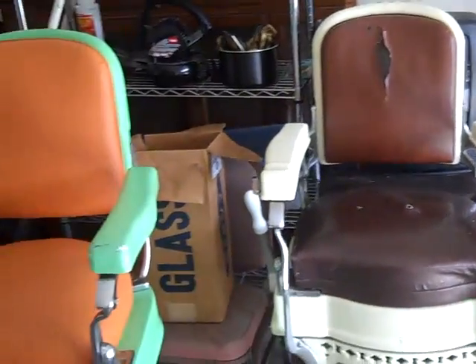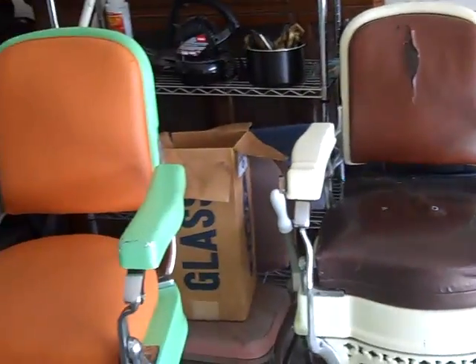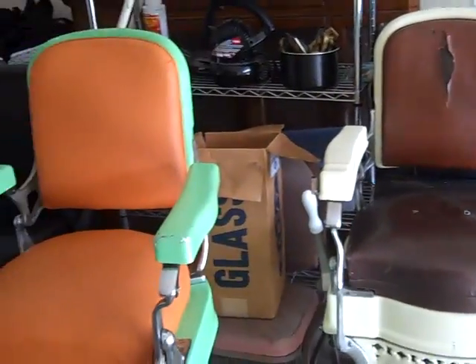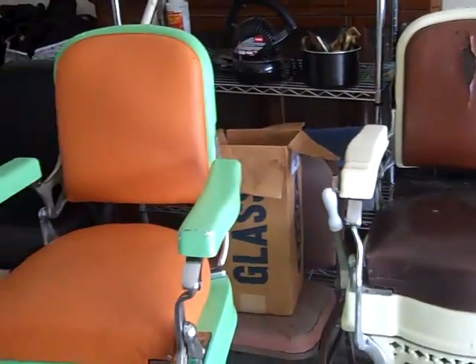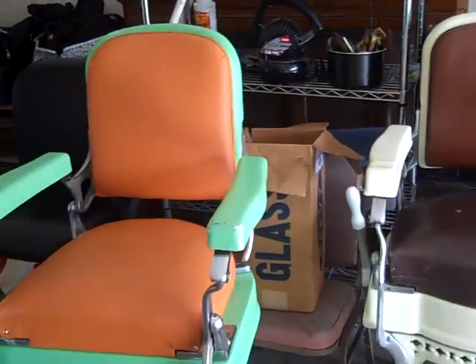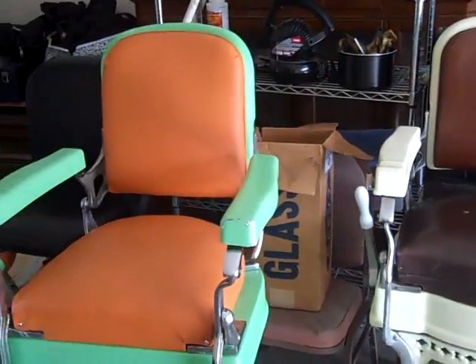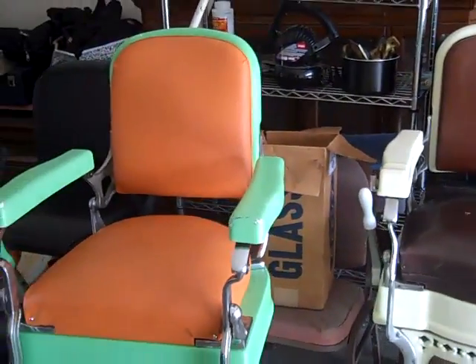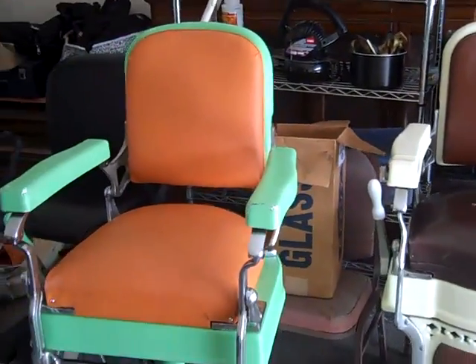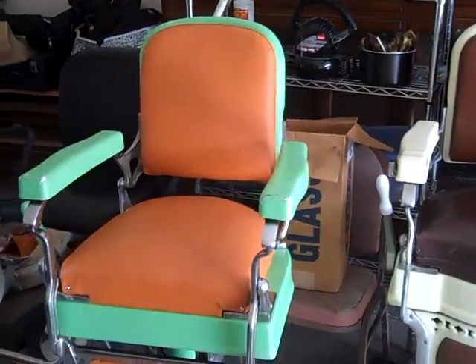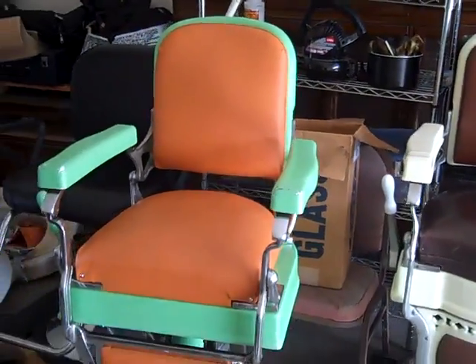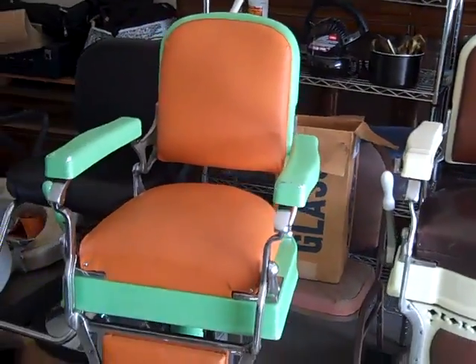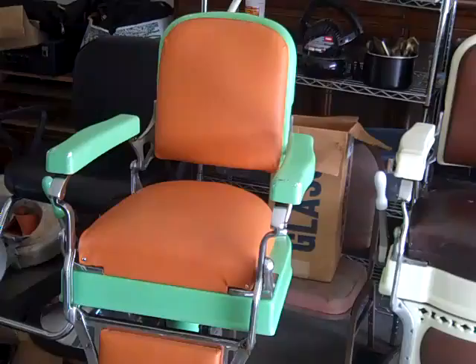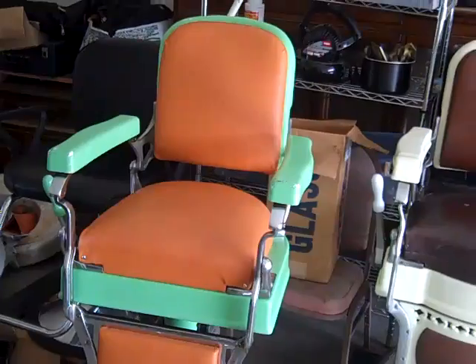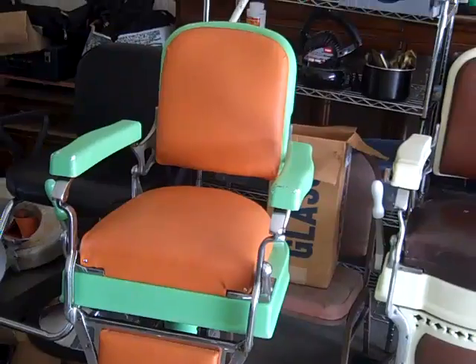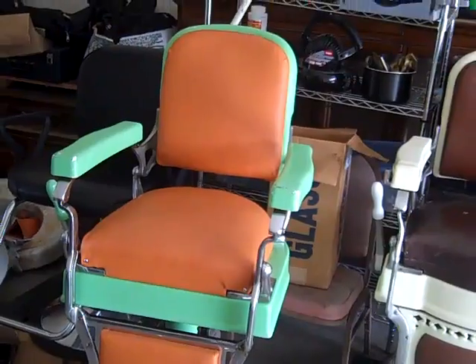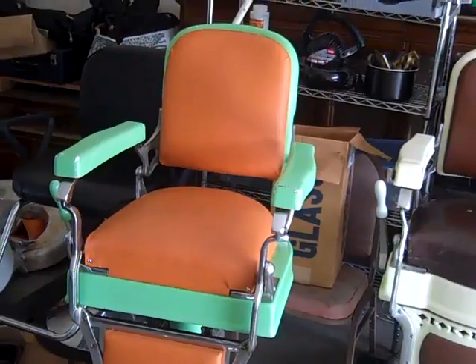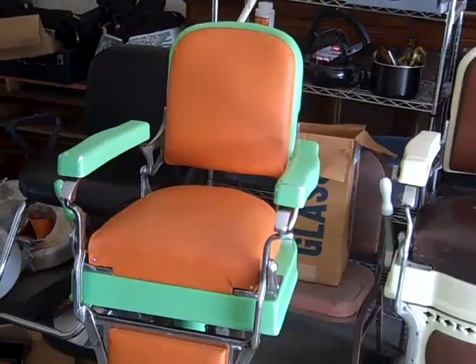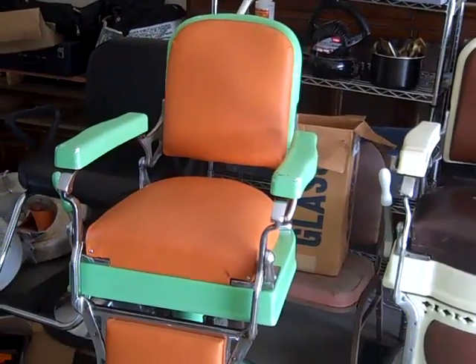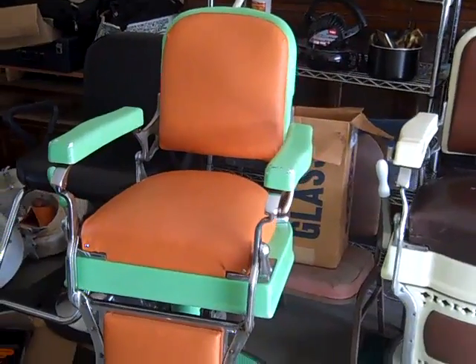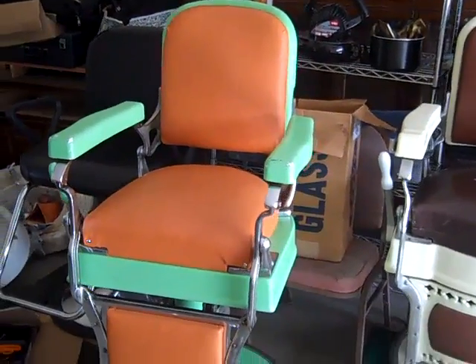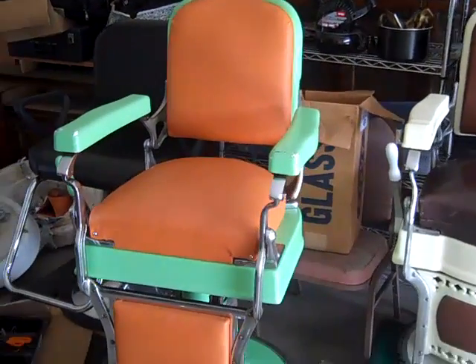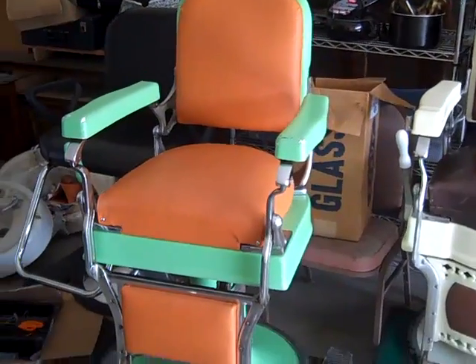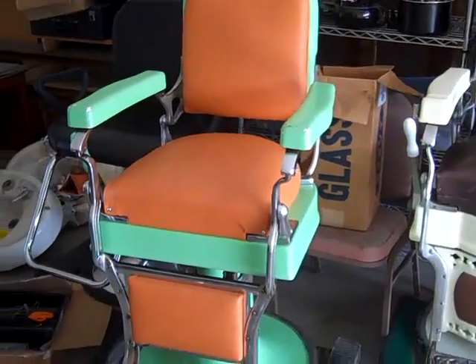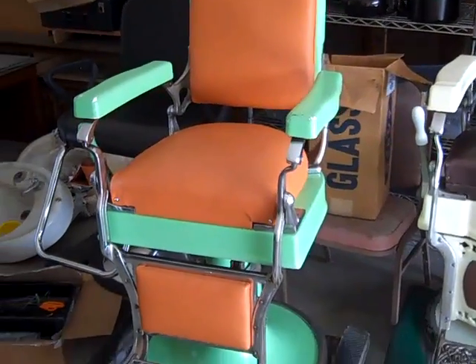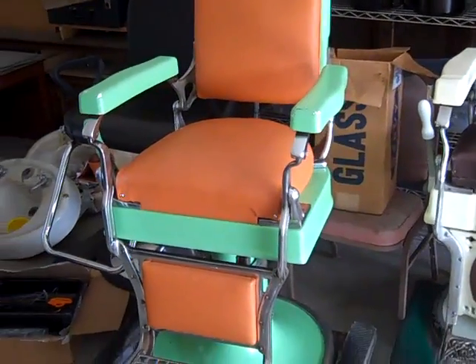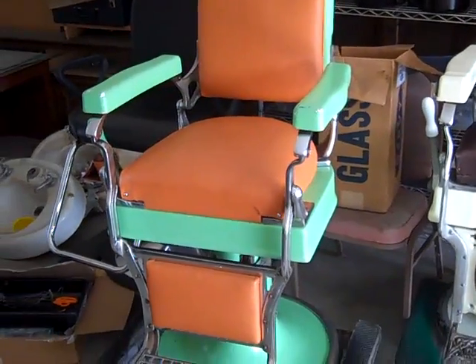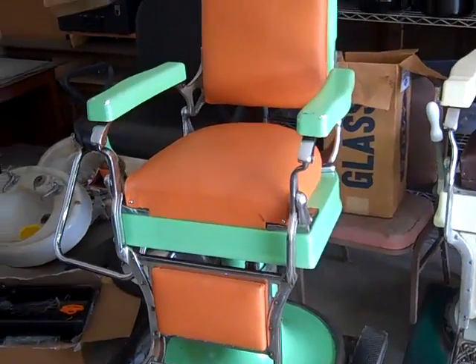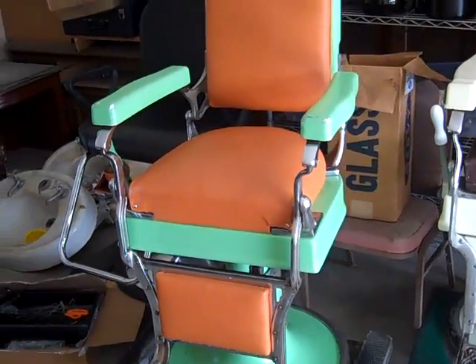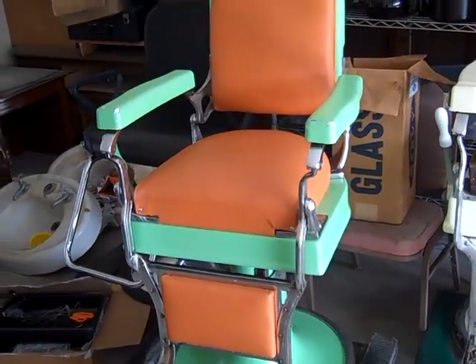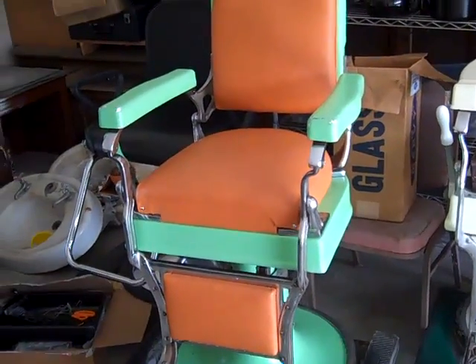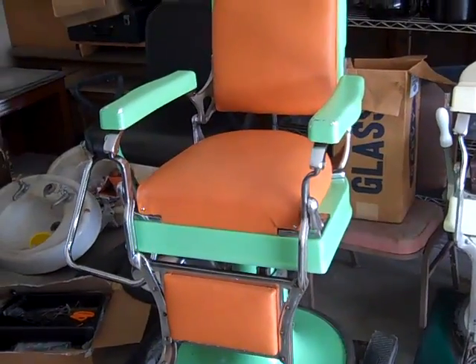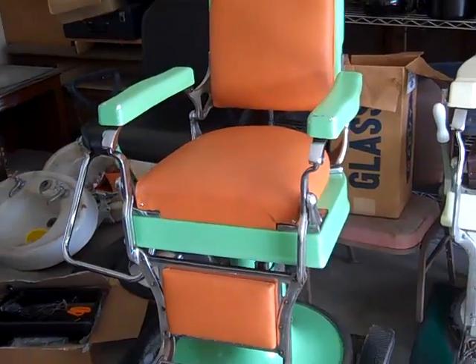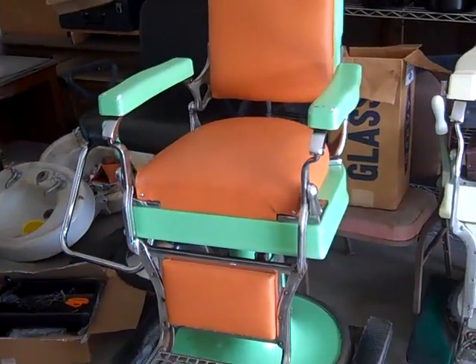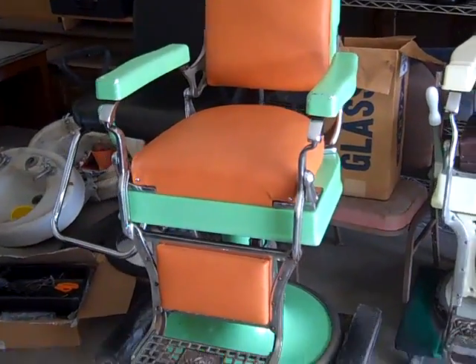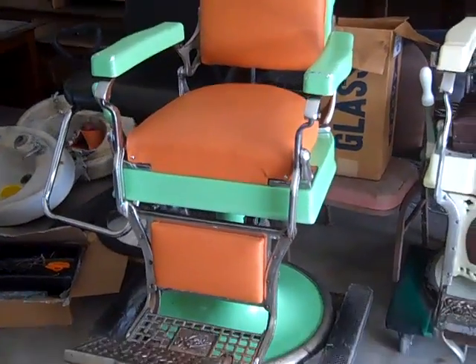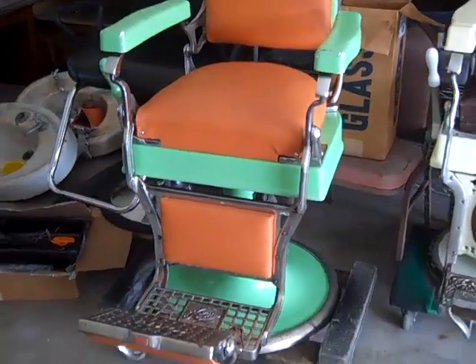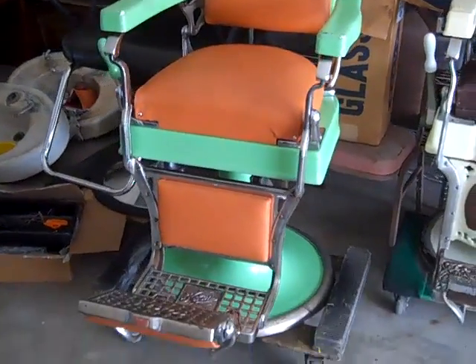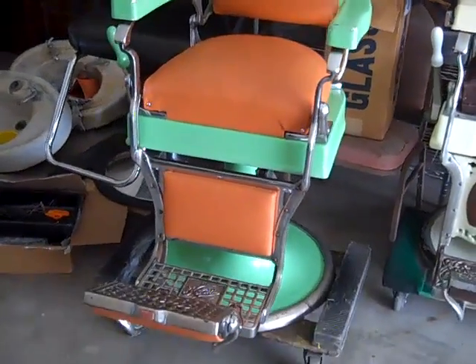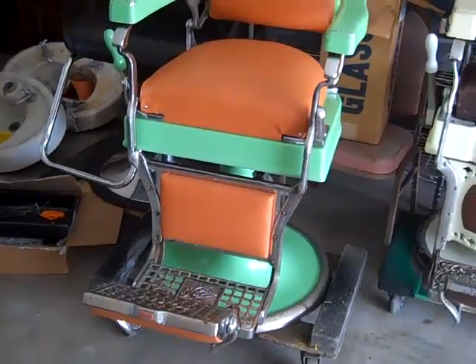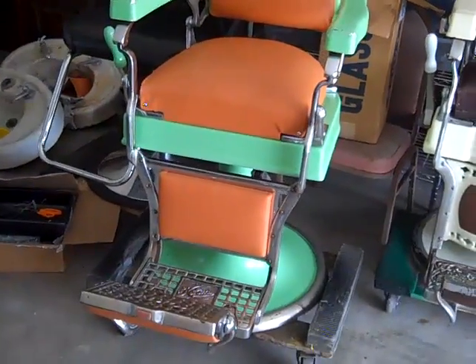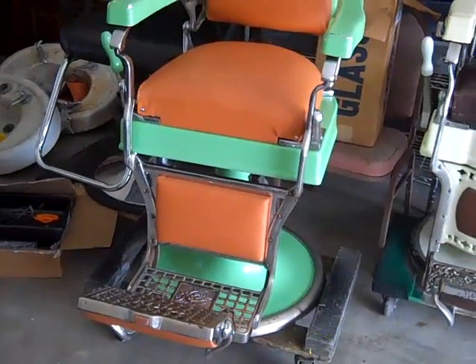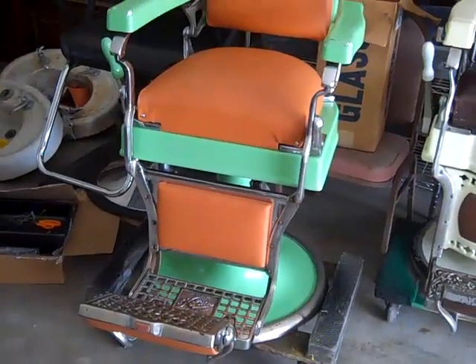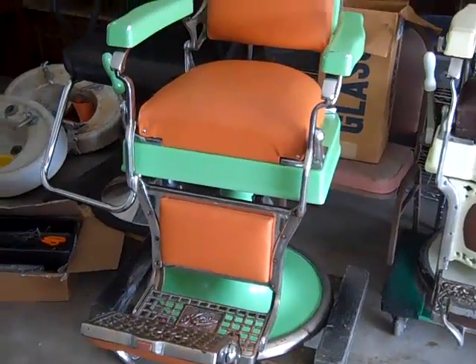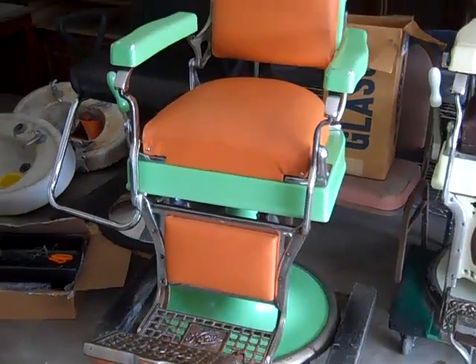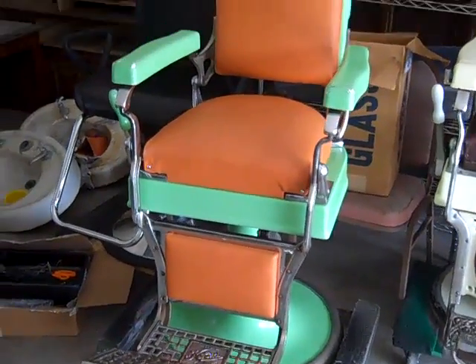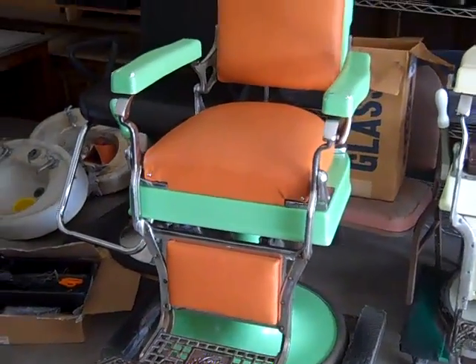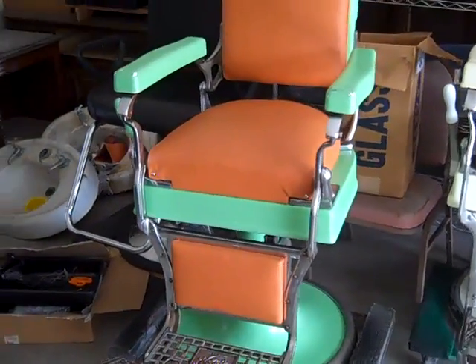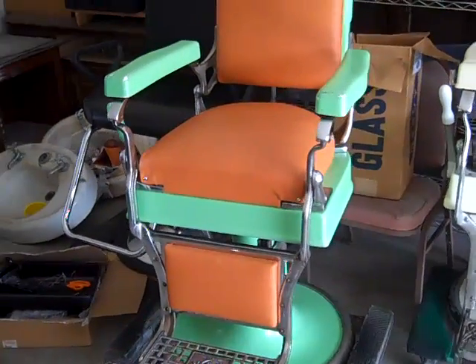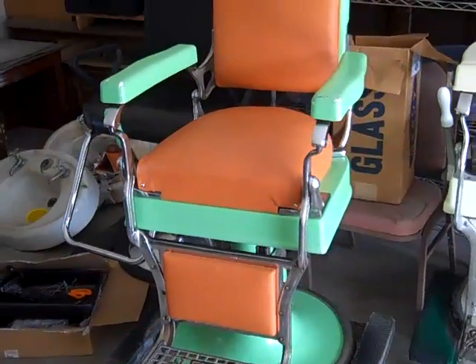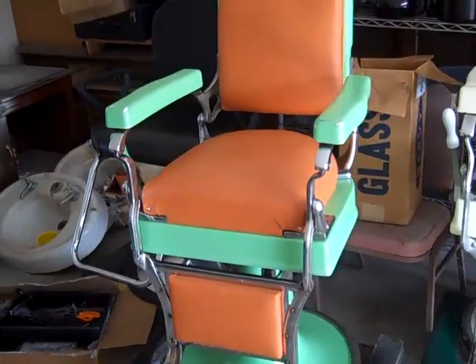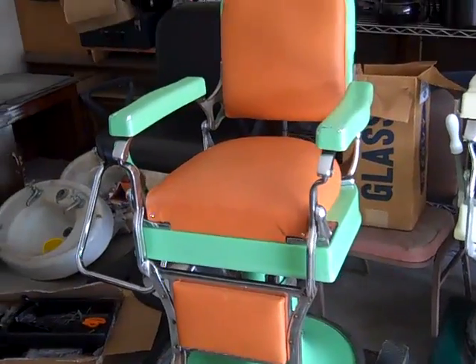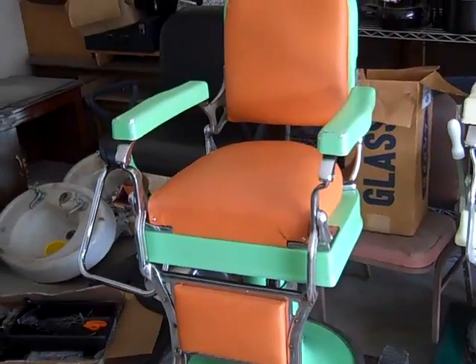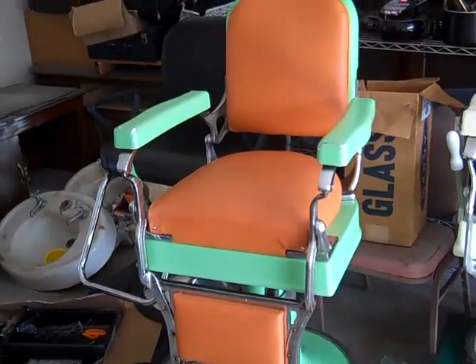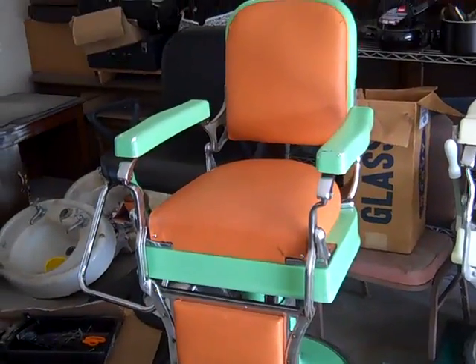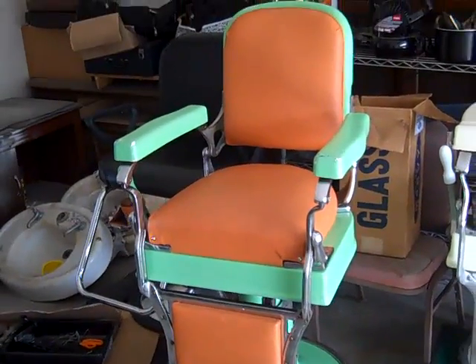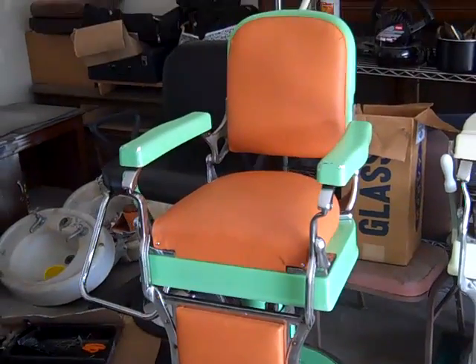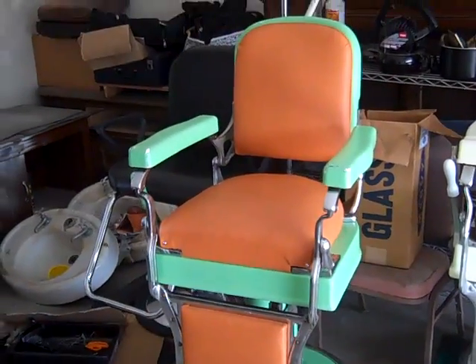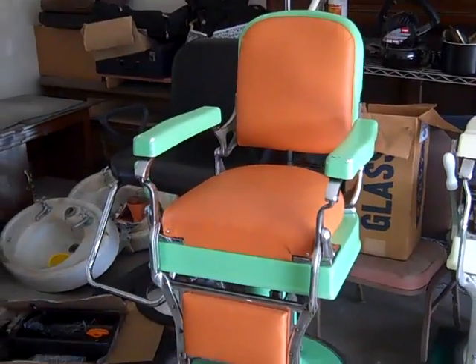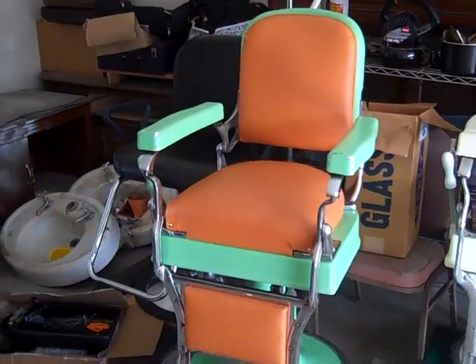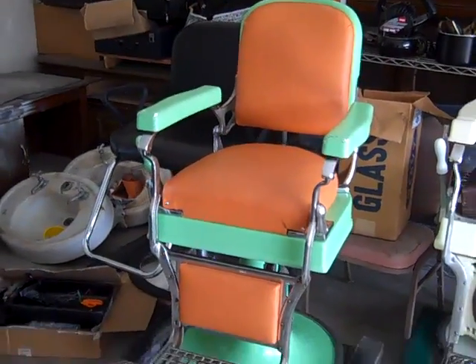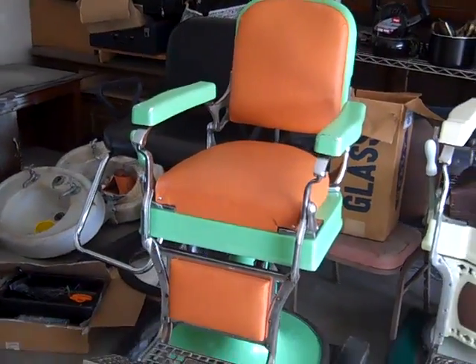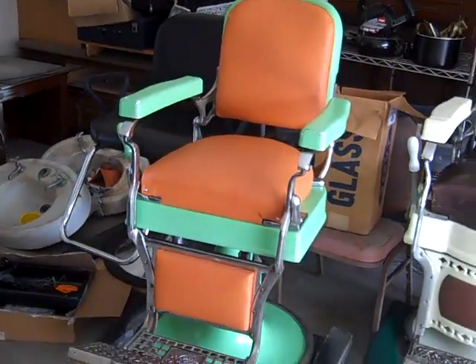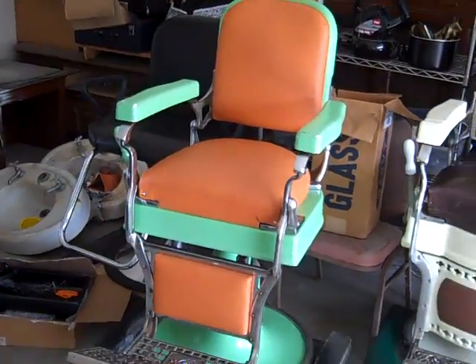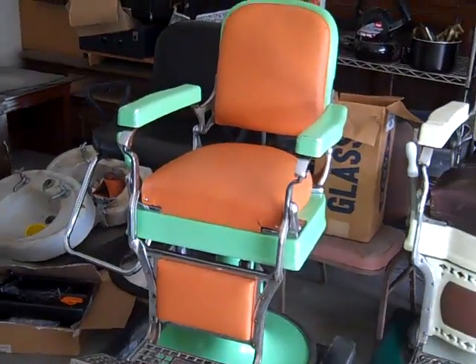And this chair is an immaculate Koken Barber Chair. It's a 1920s model — mint green with orange leather.